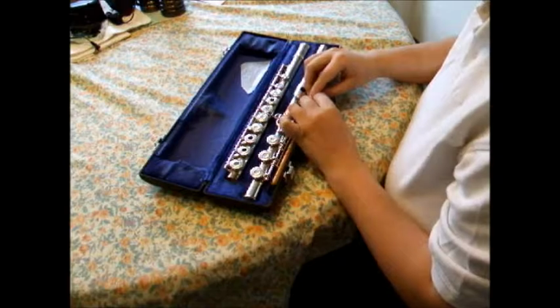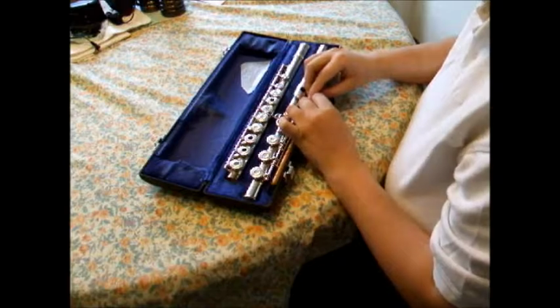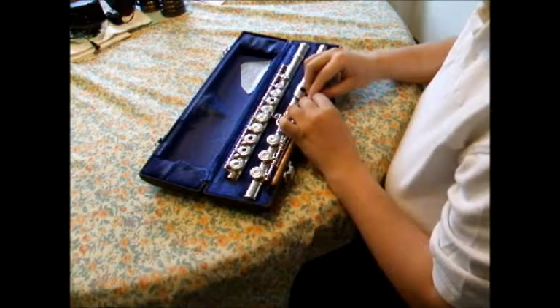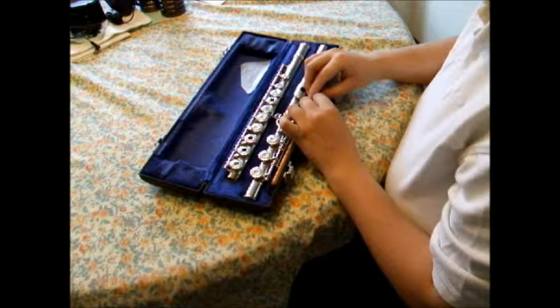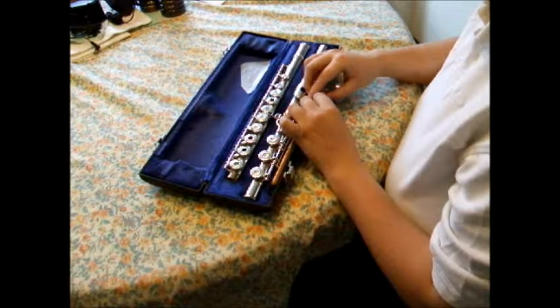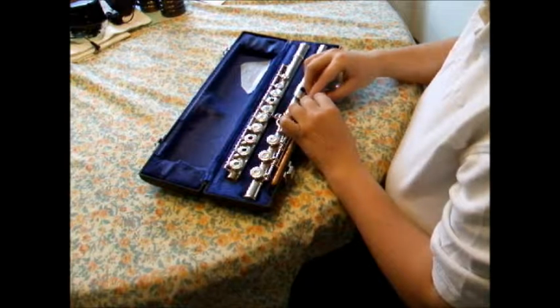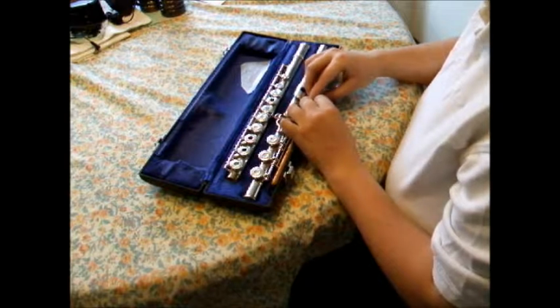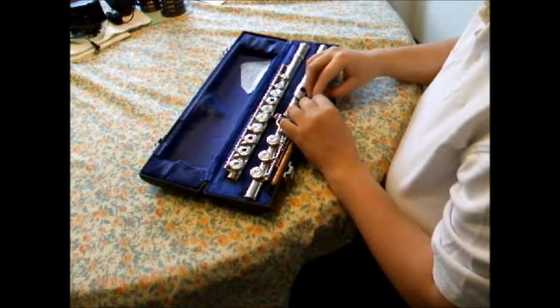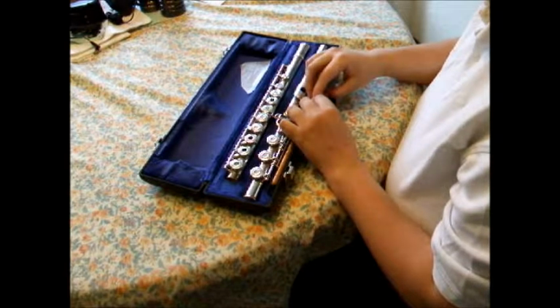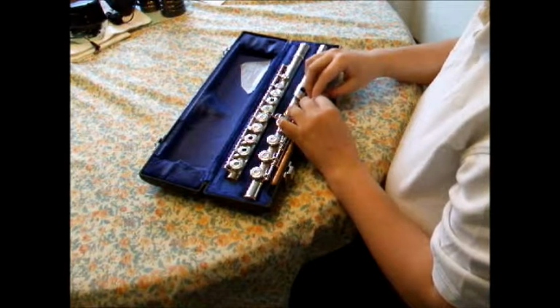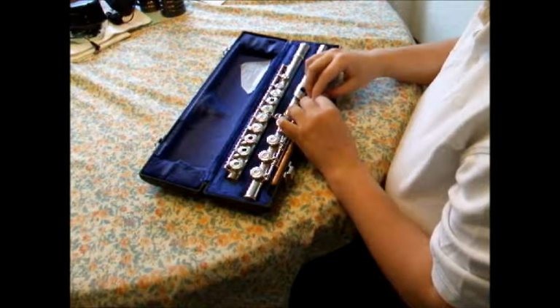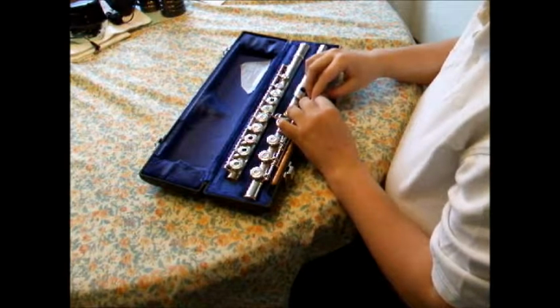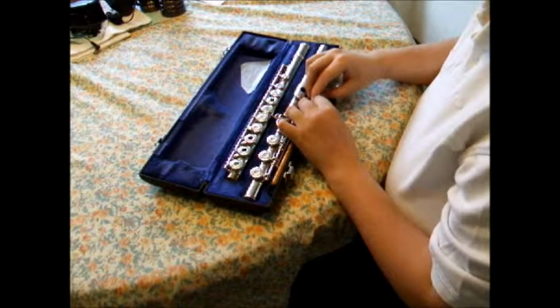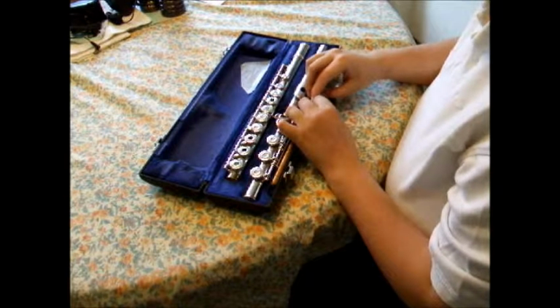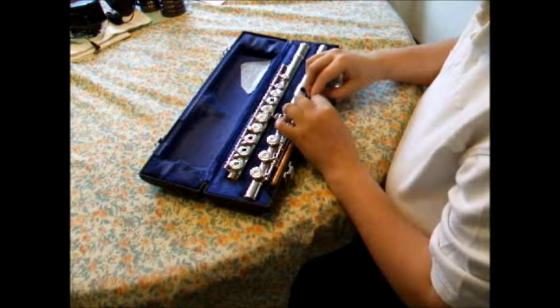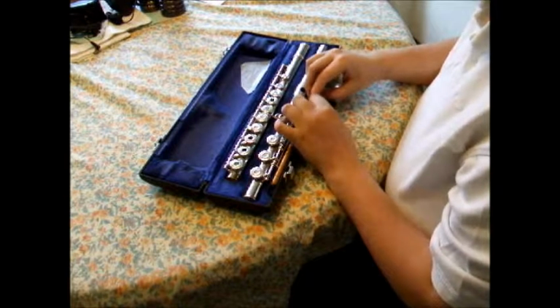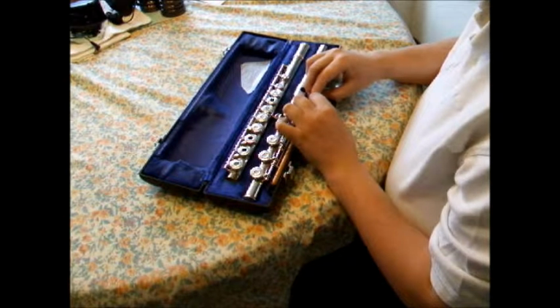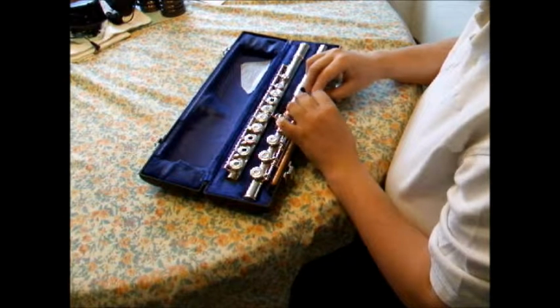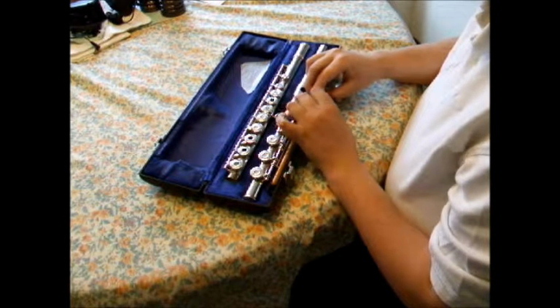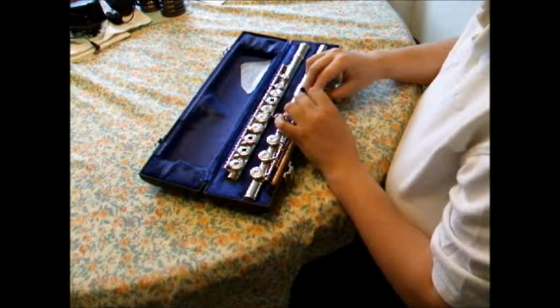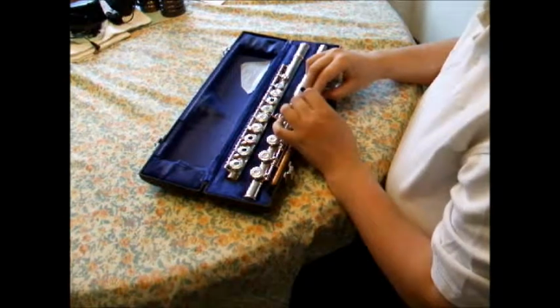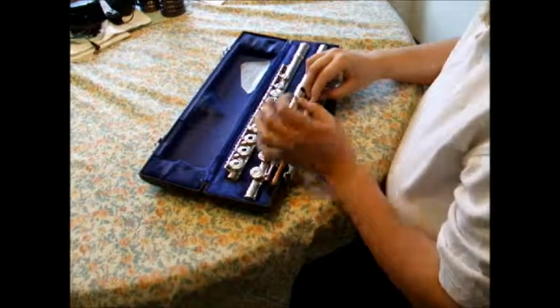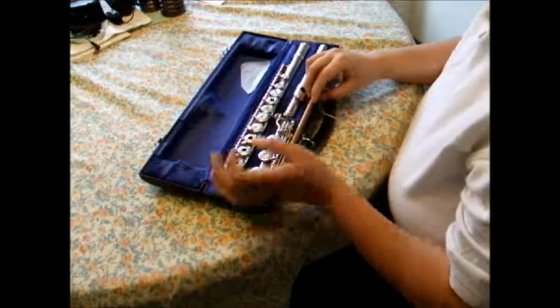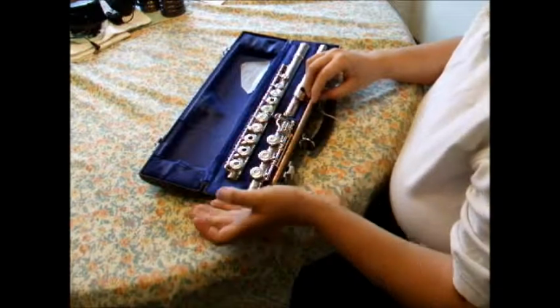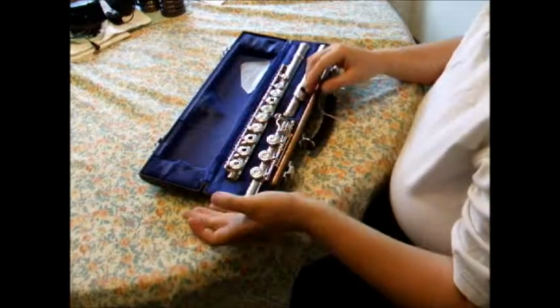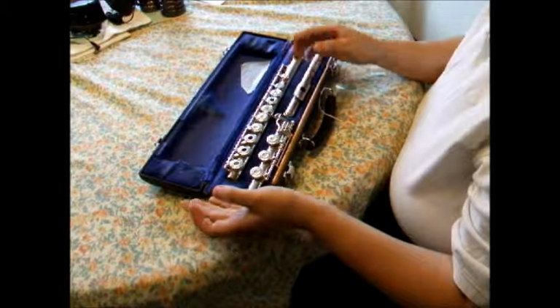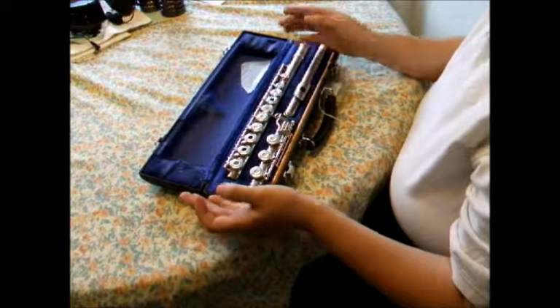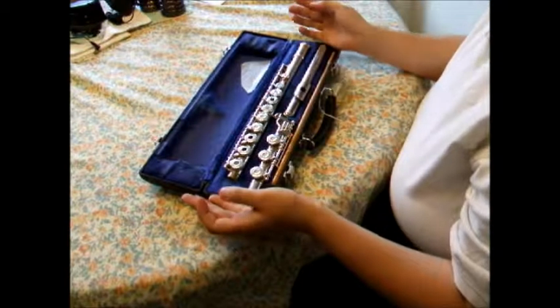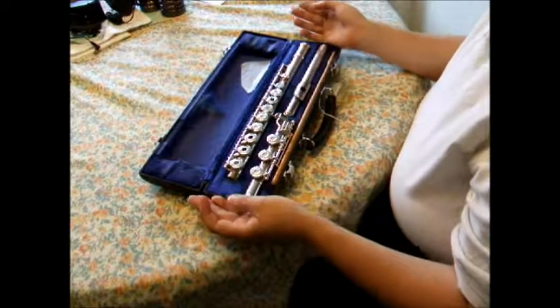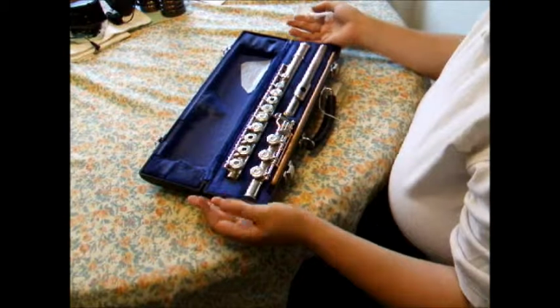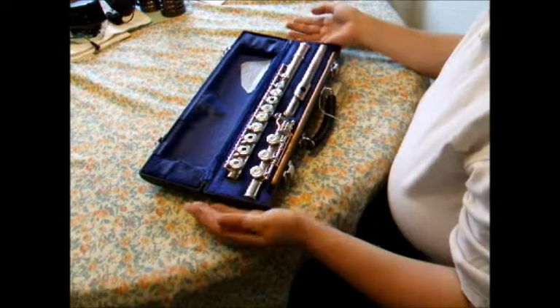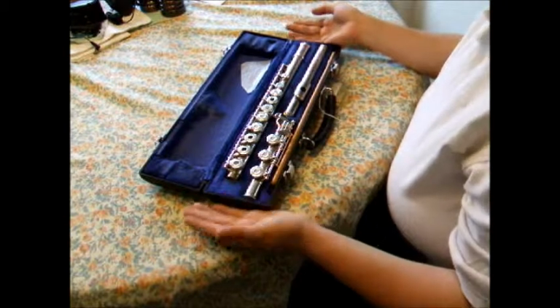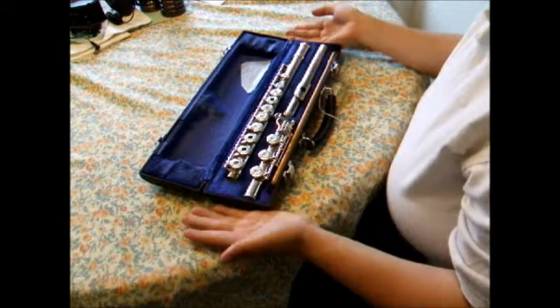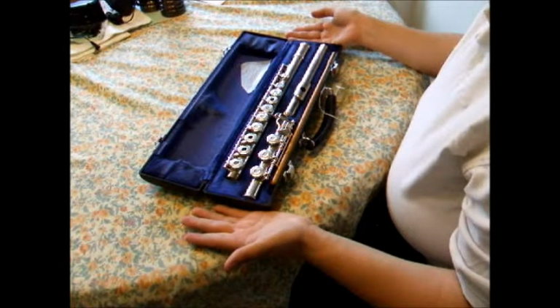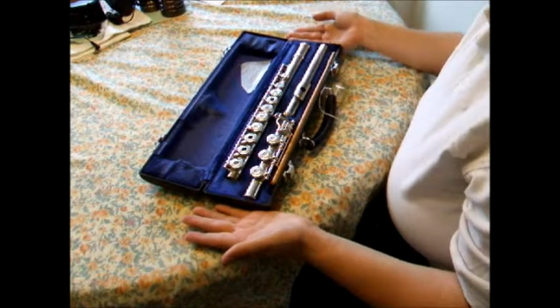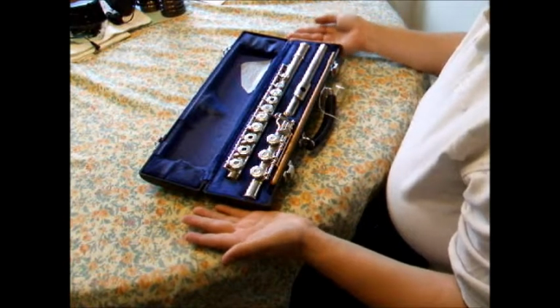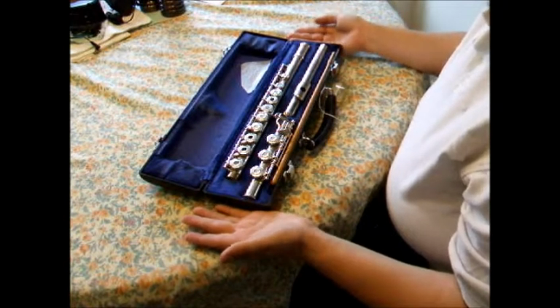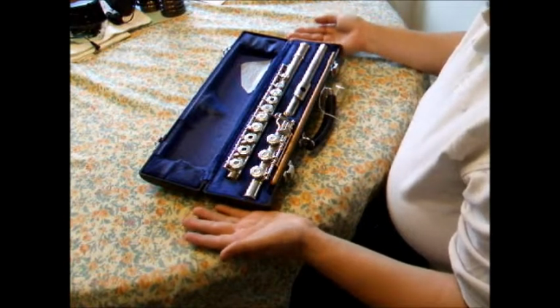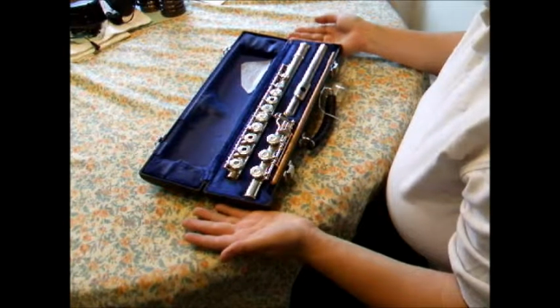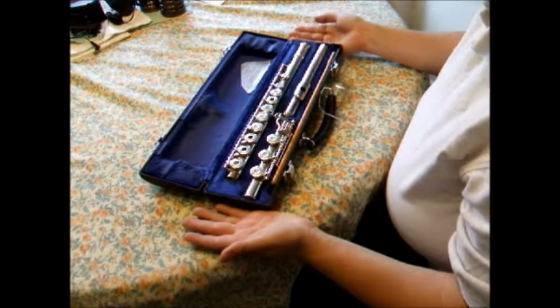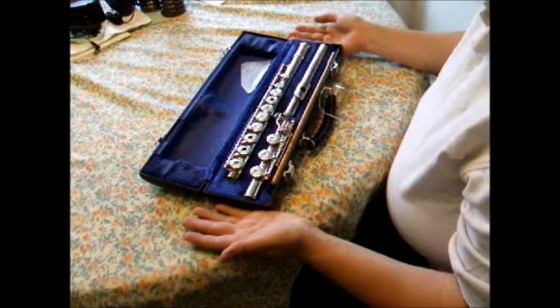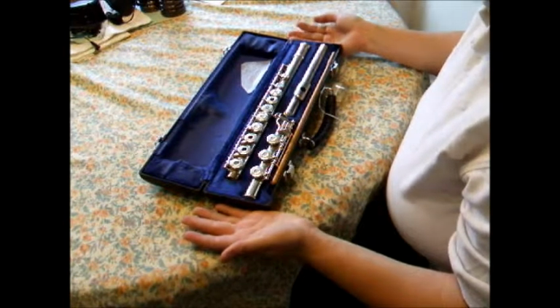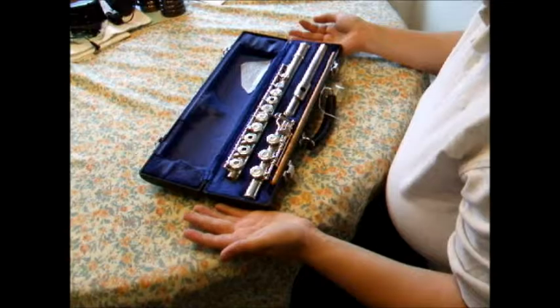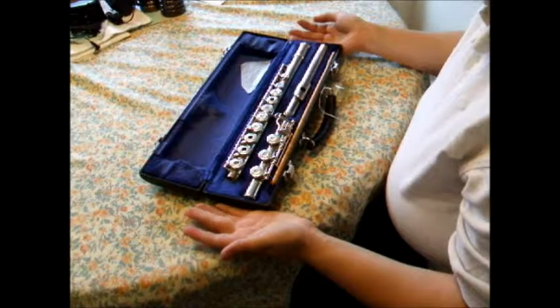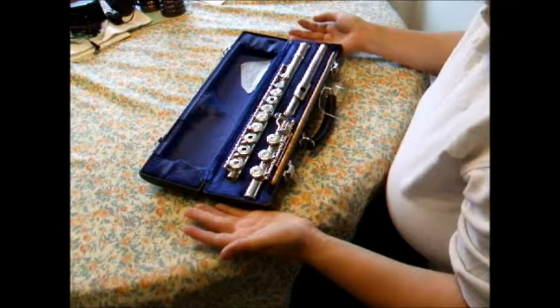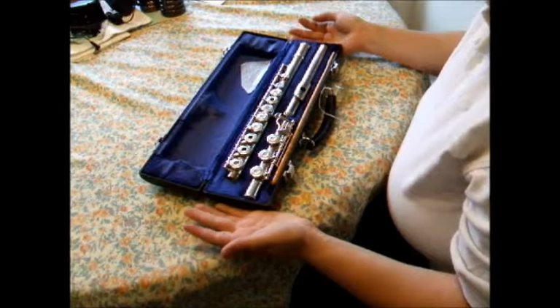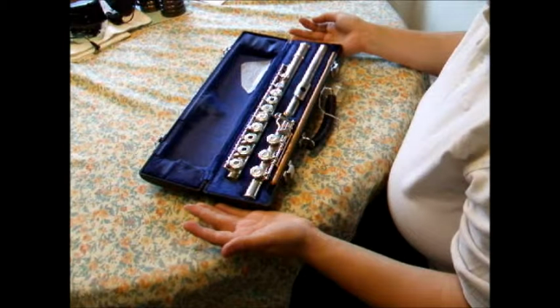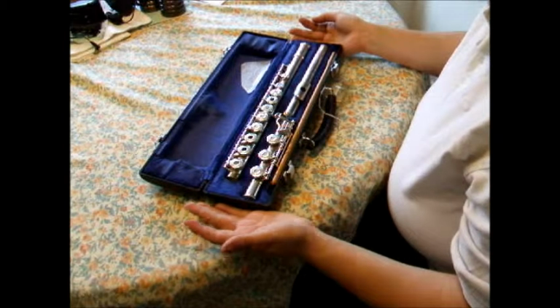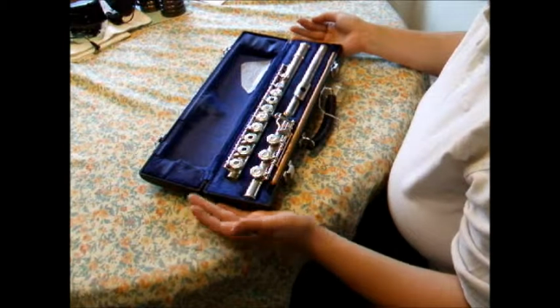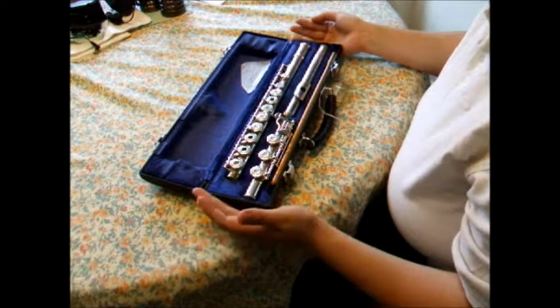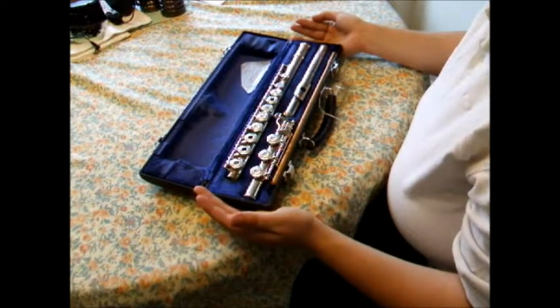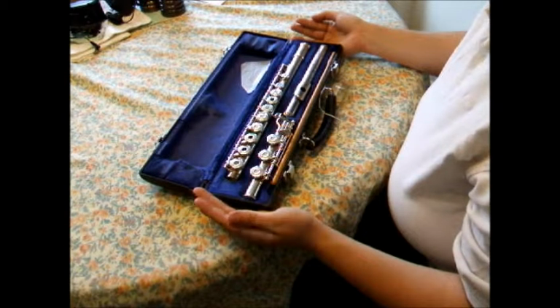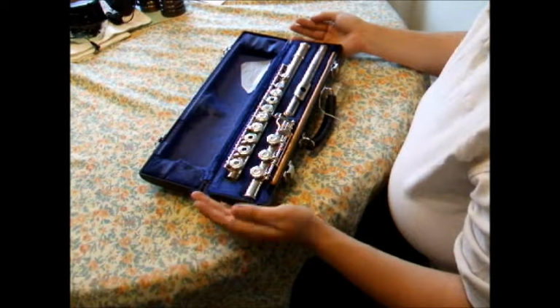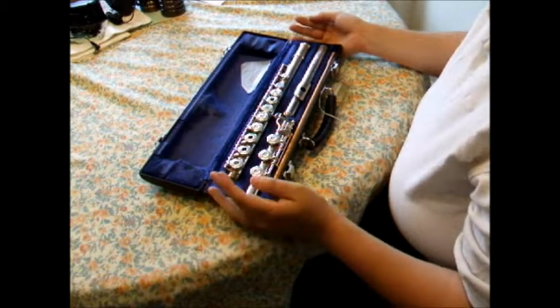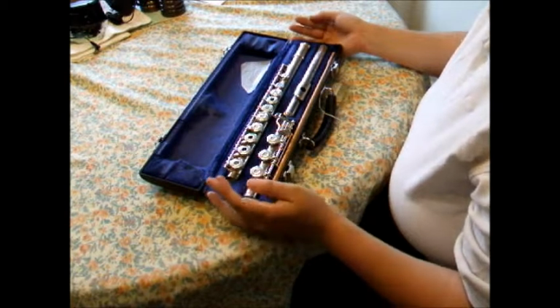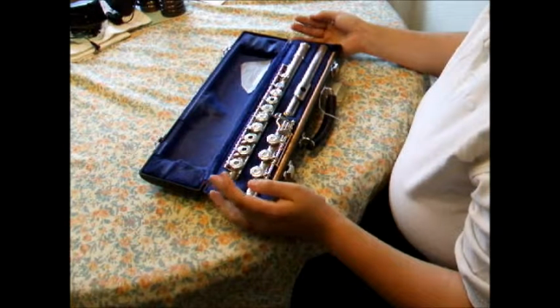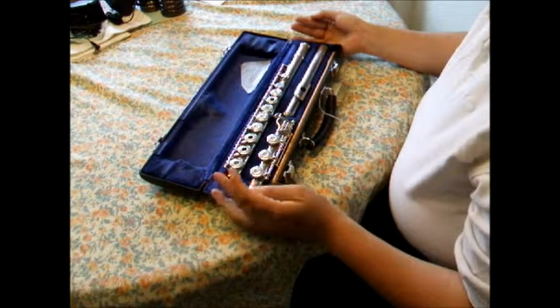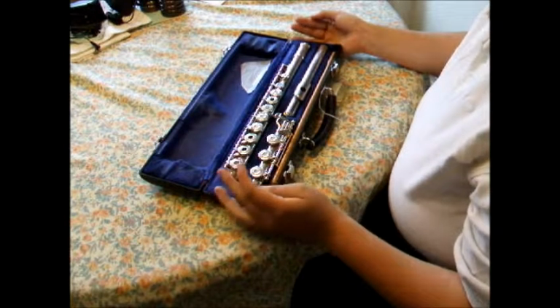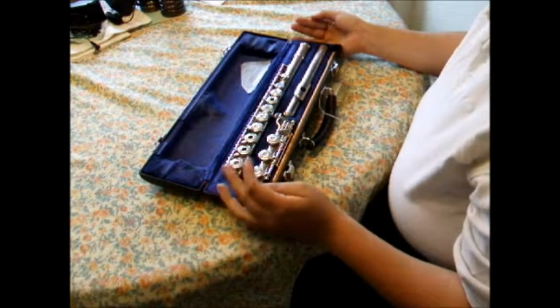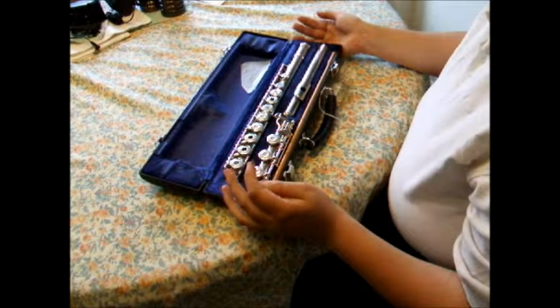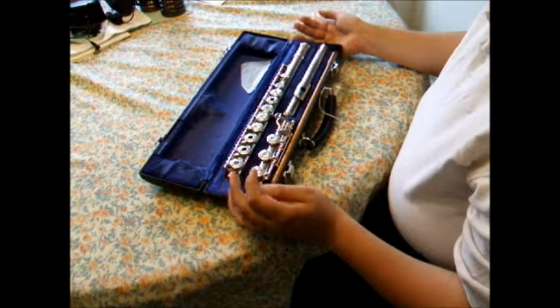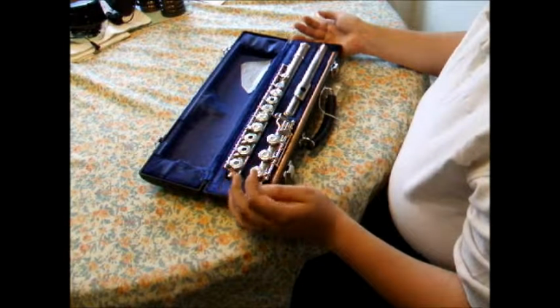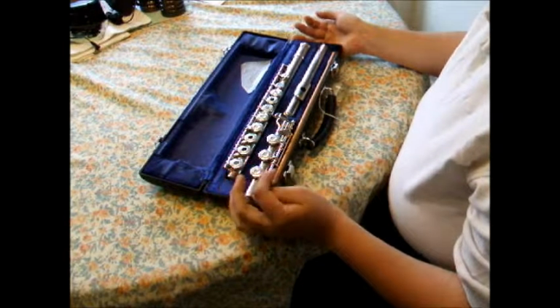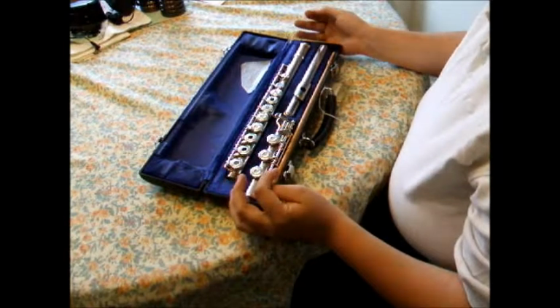The flute comes in three different parts. This can be seen in the case right in front of me on the table. Let us start from the bottom of the flute and work towards the top.